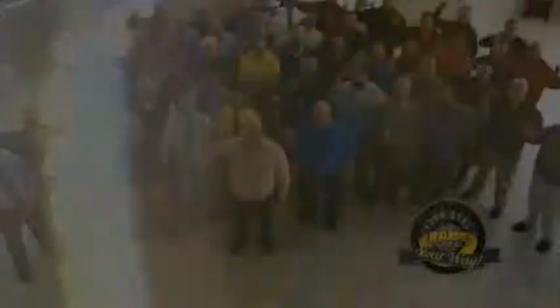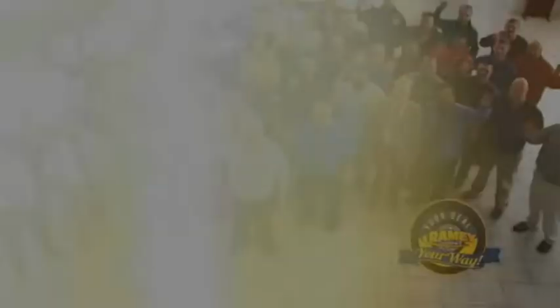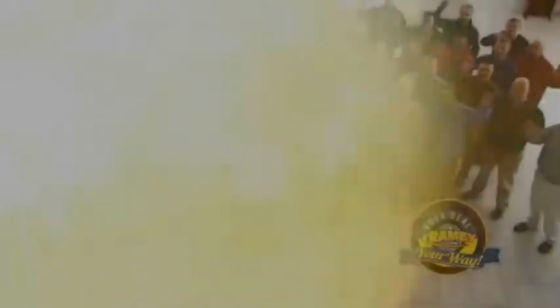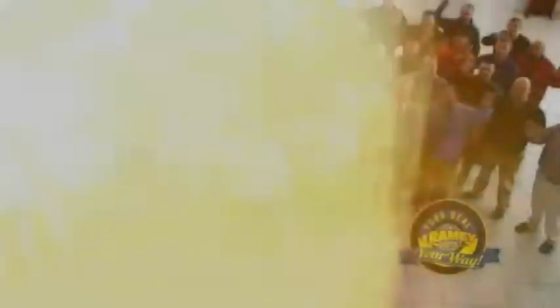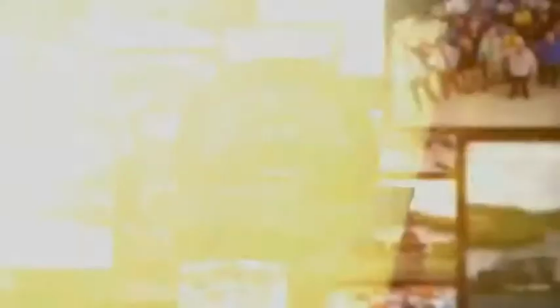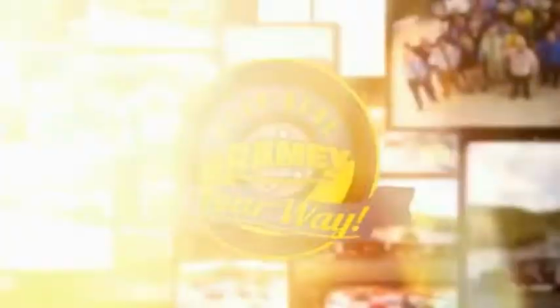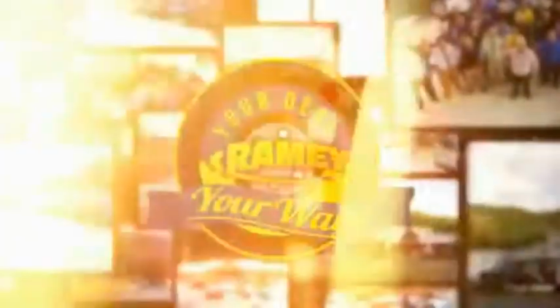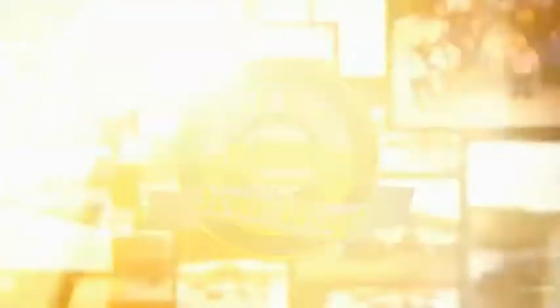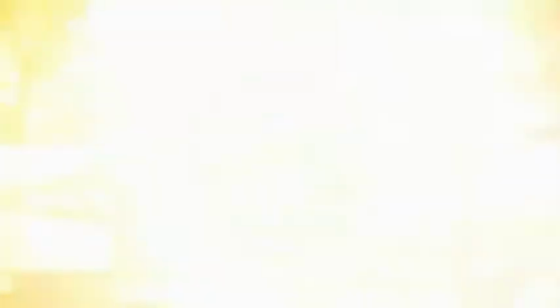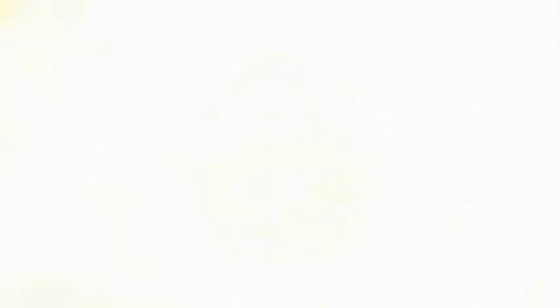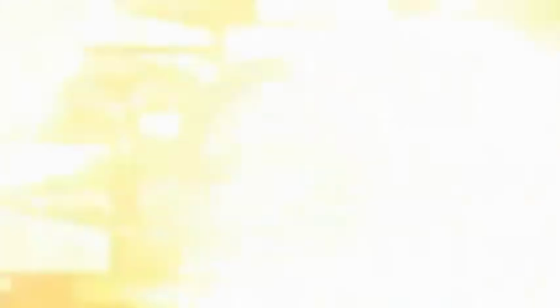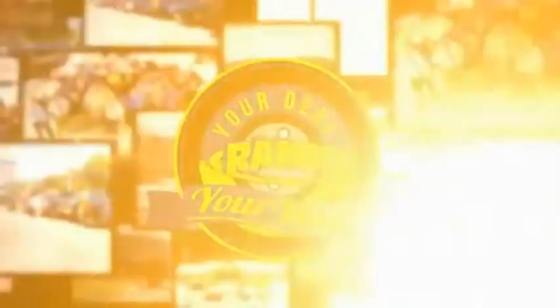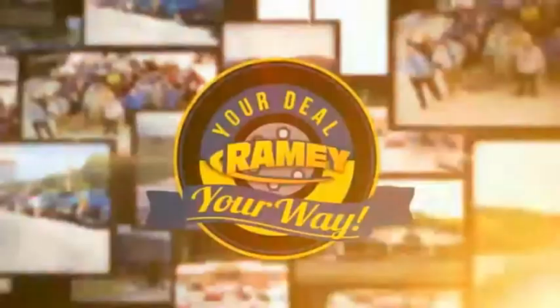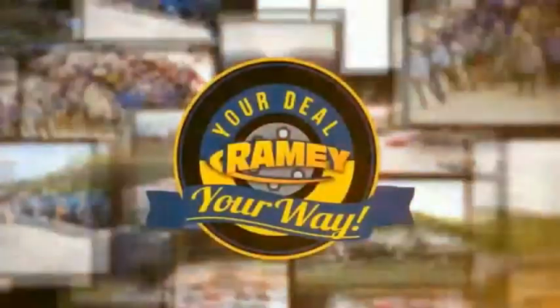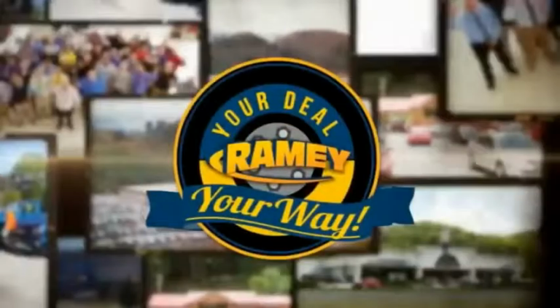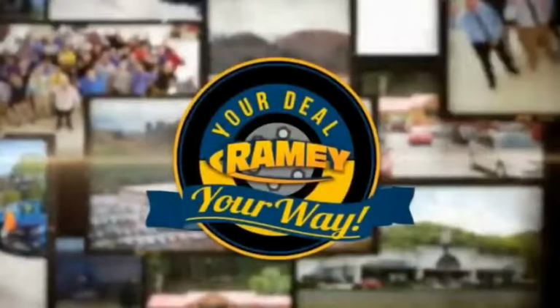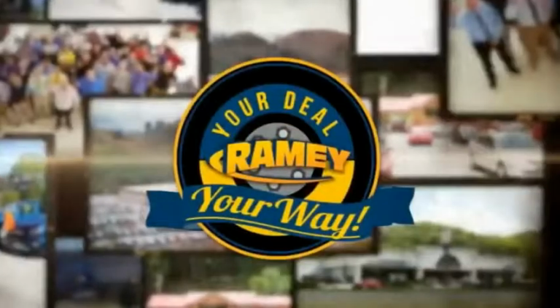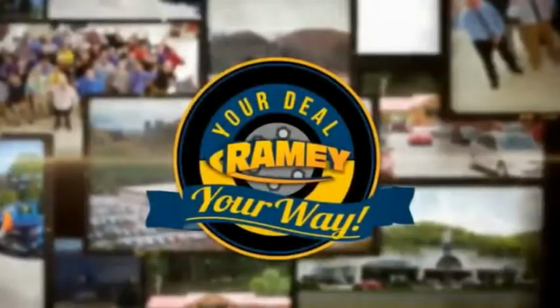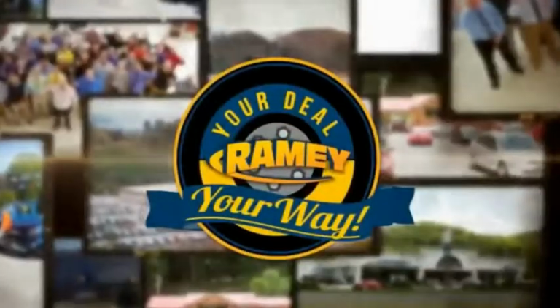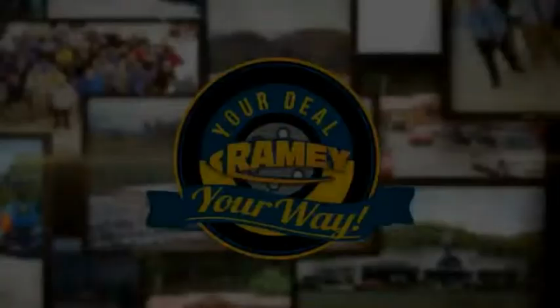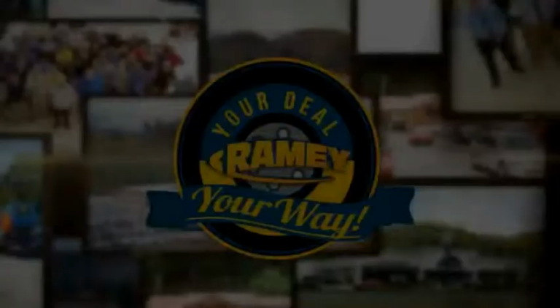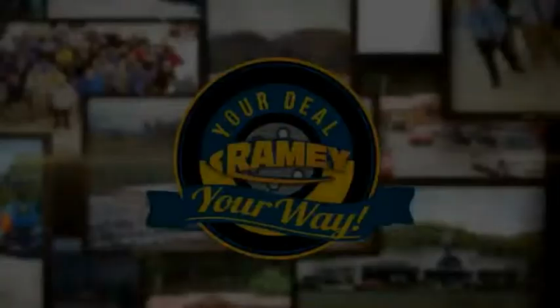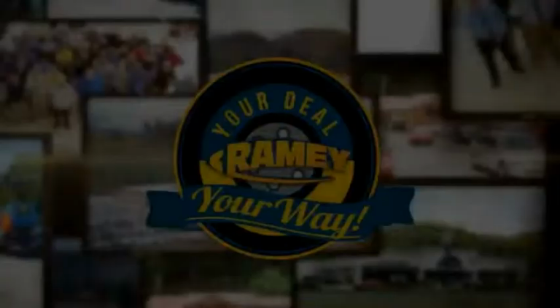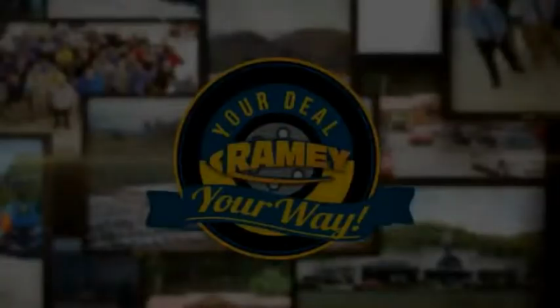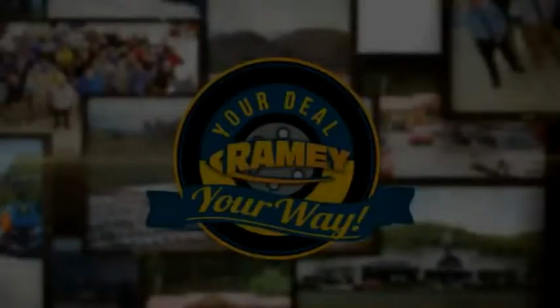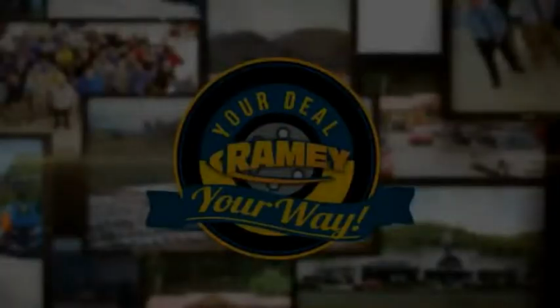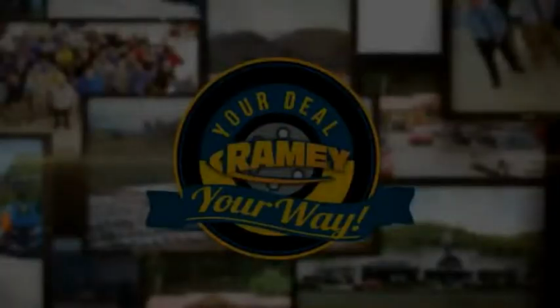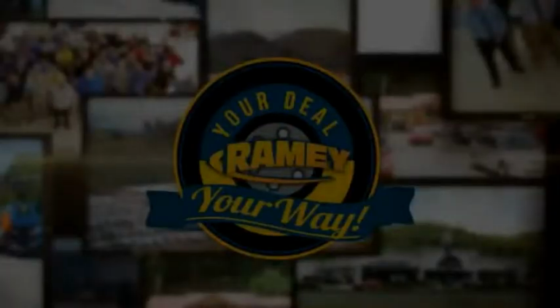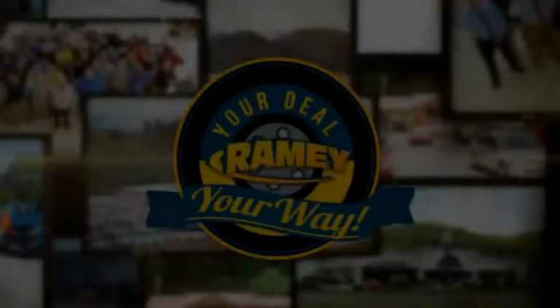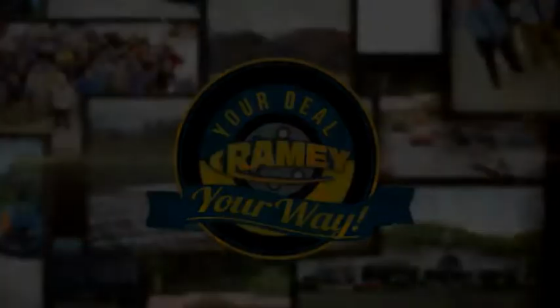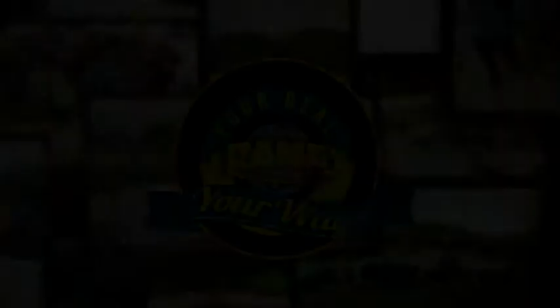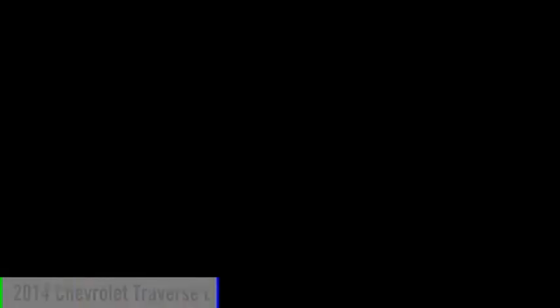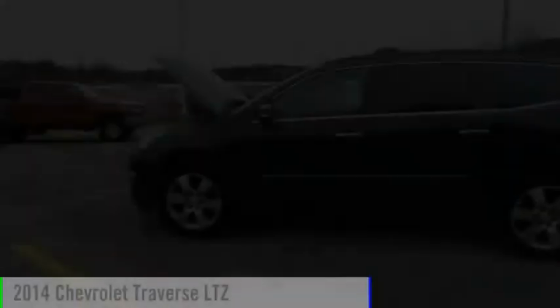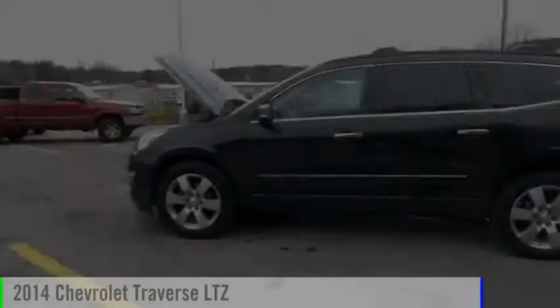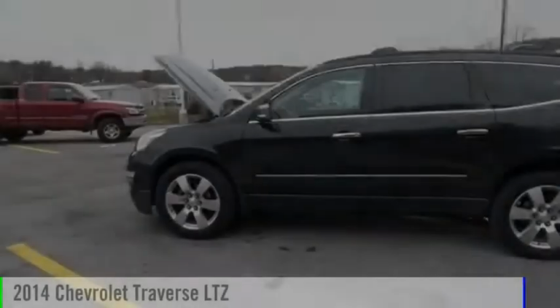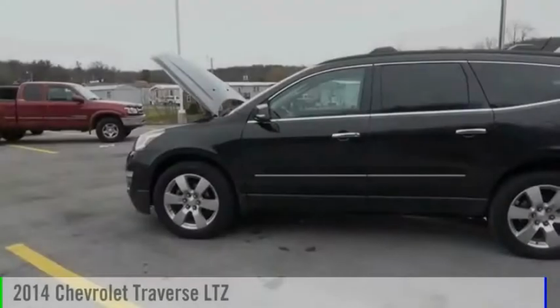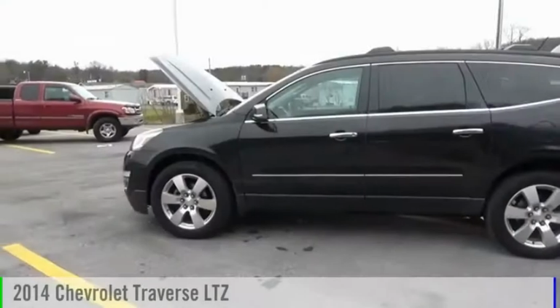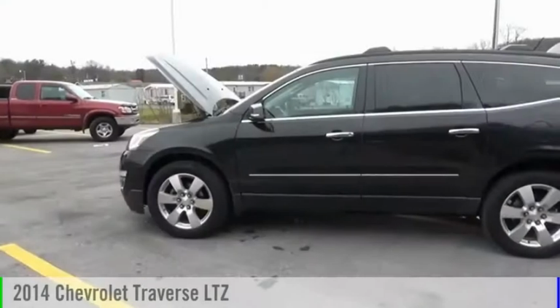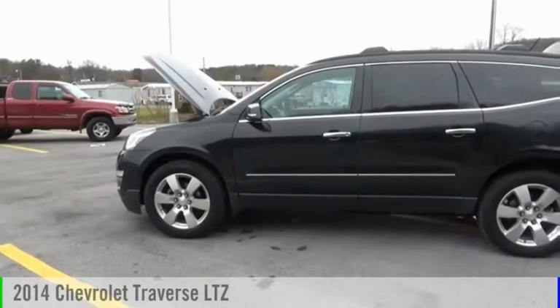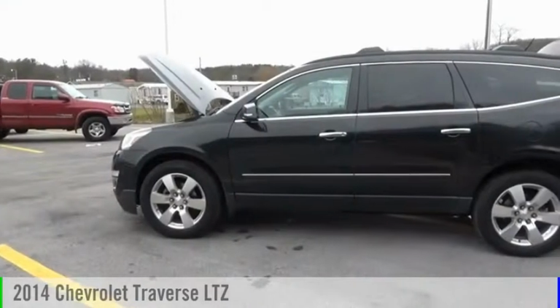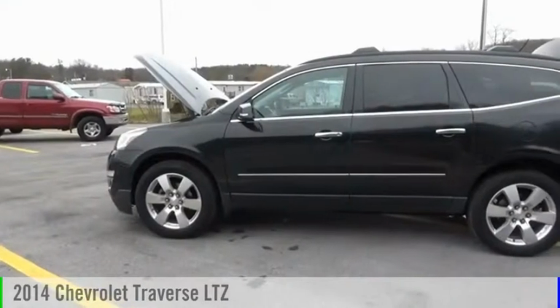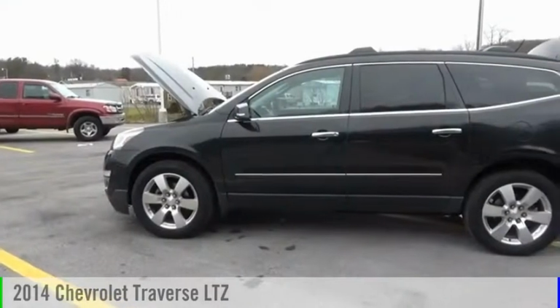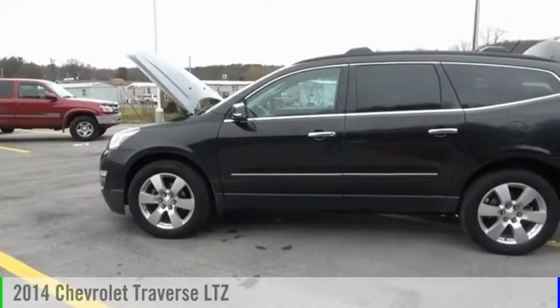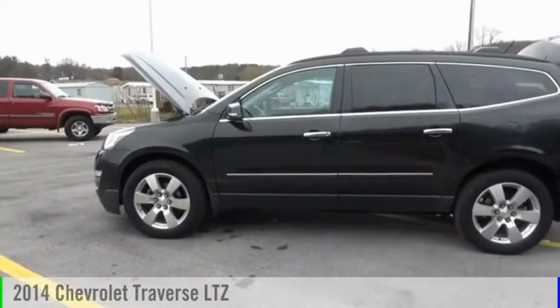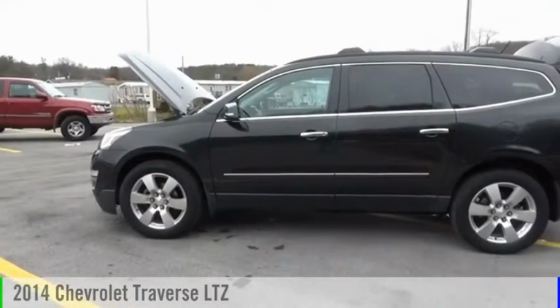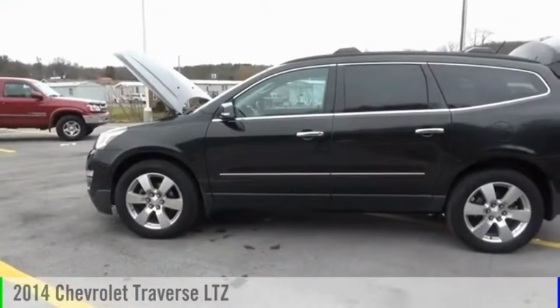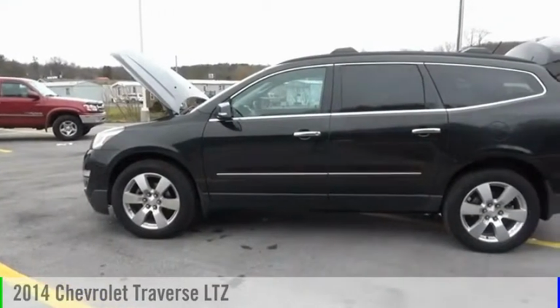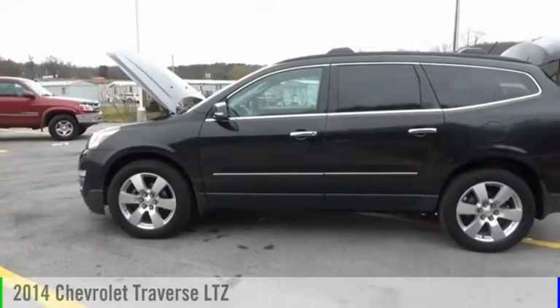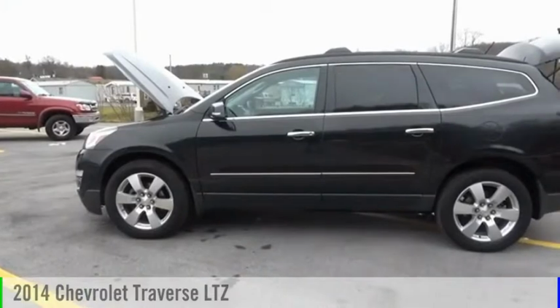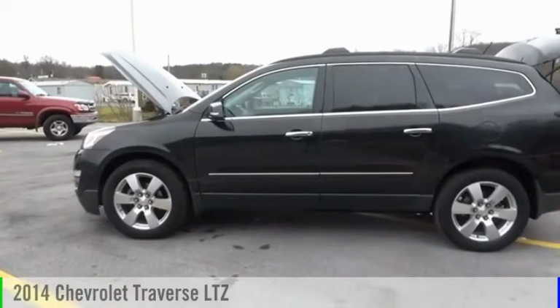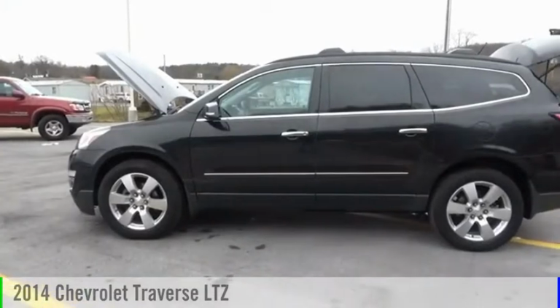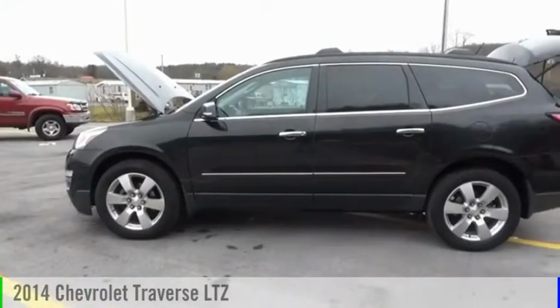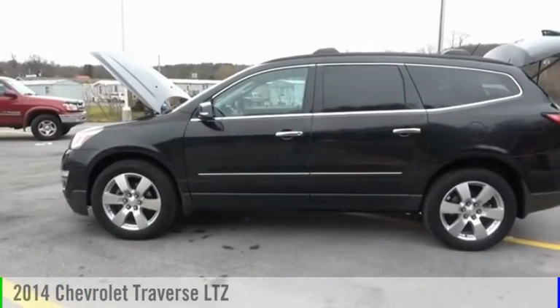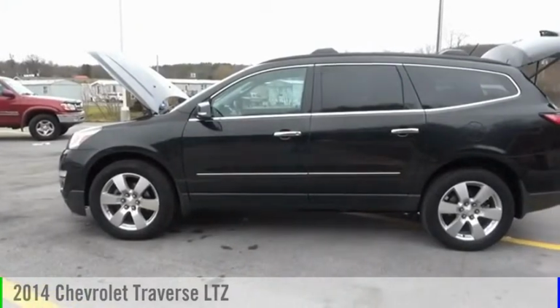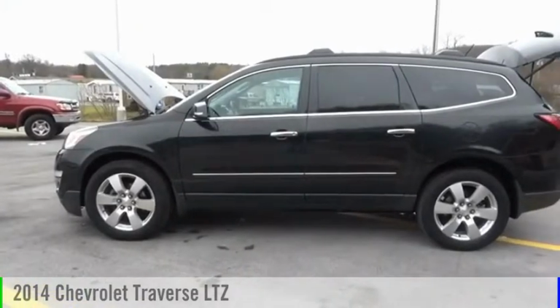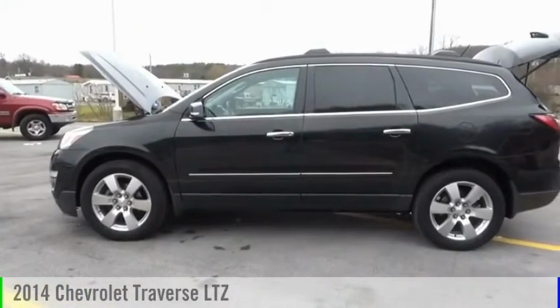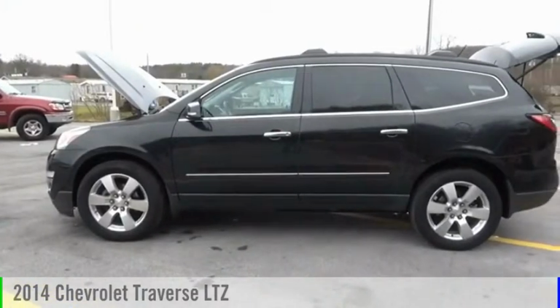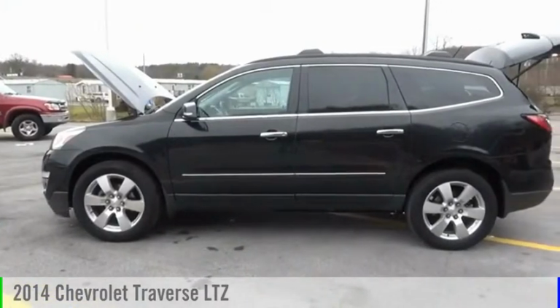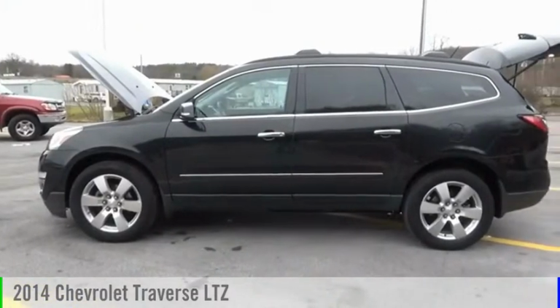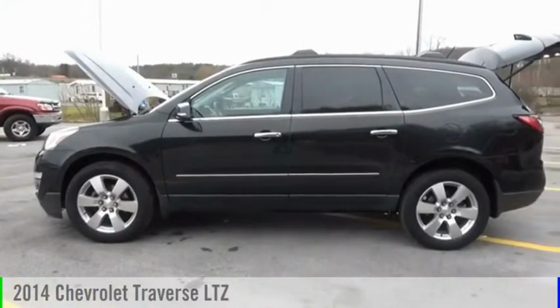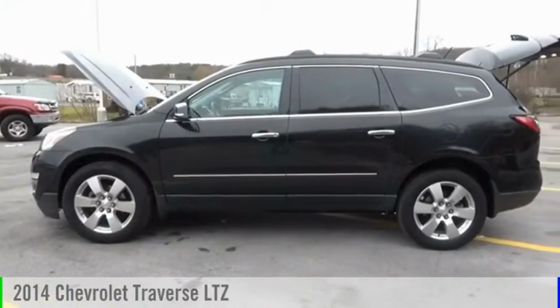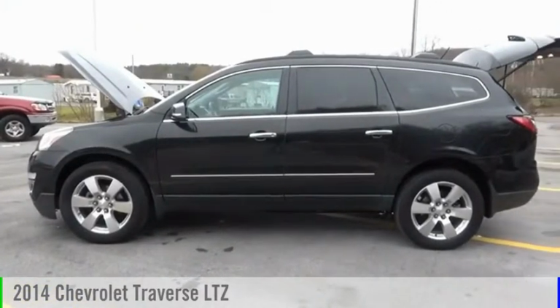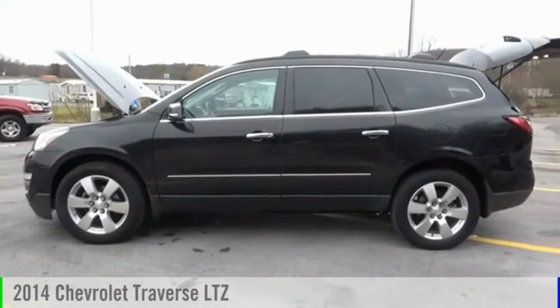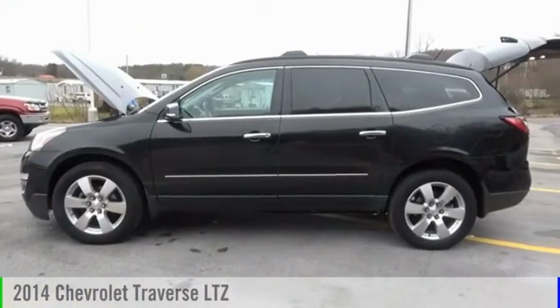Amy, it's your deal, your way. Take a ride in the 2014 Traverse.